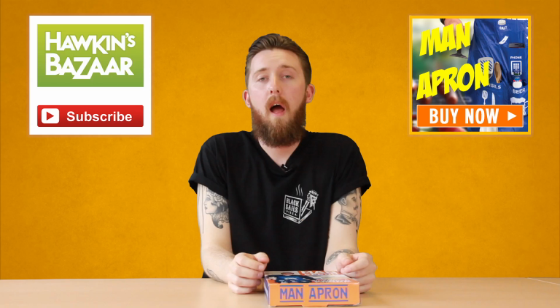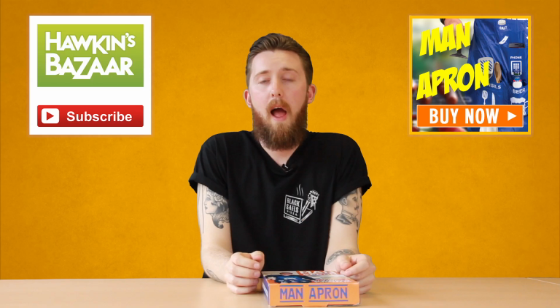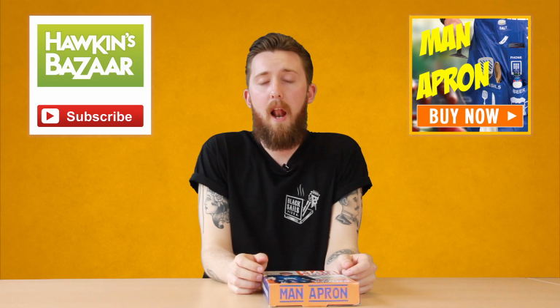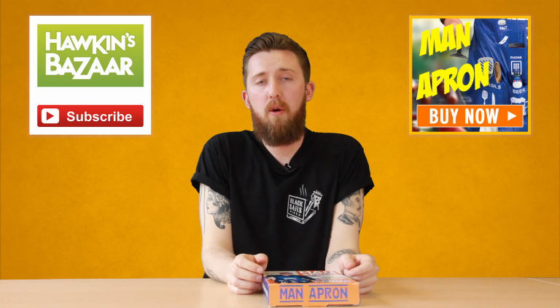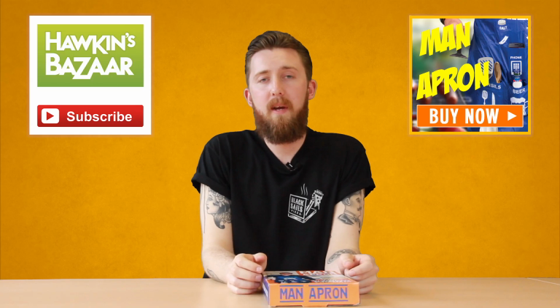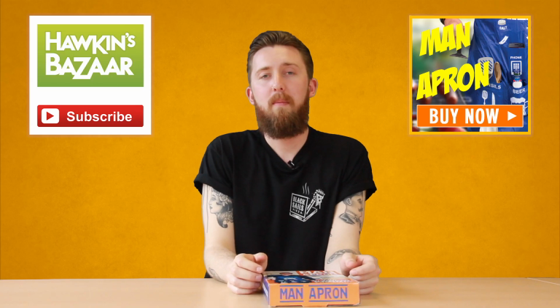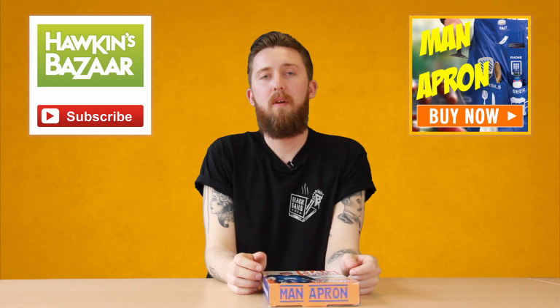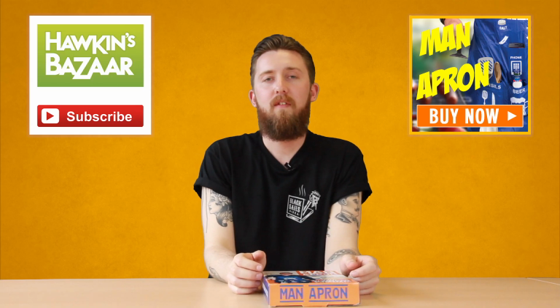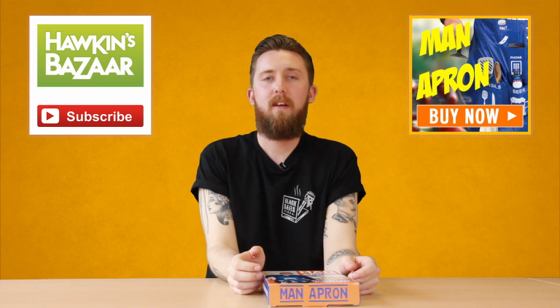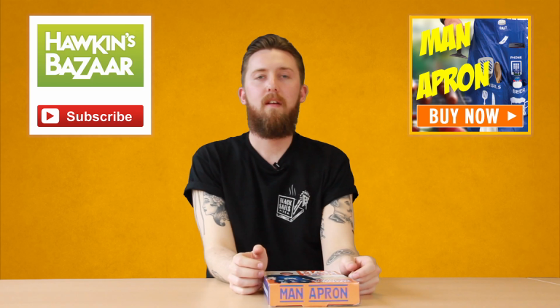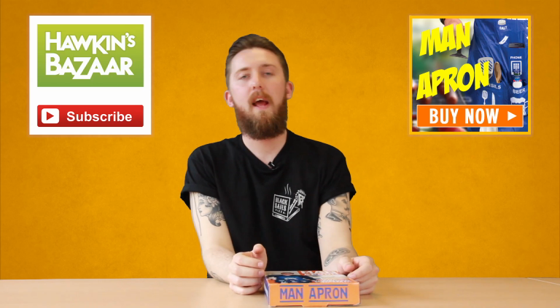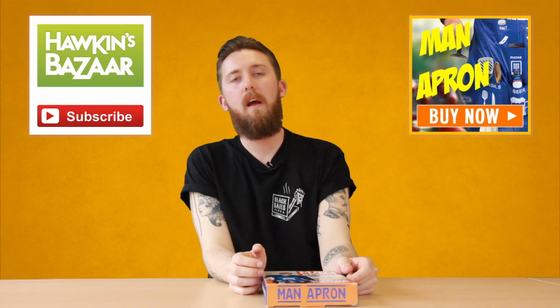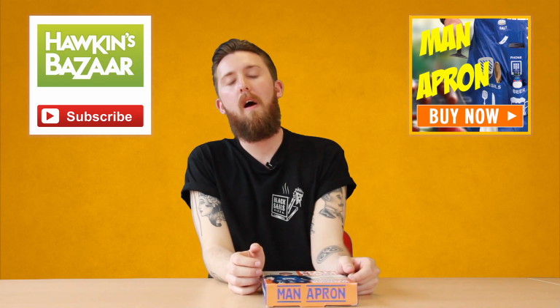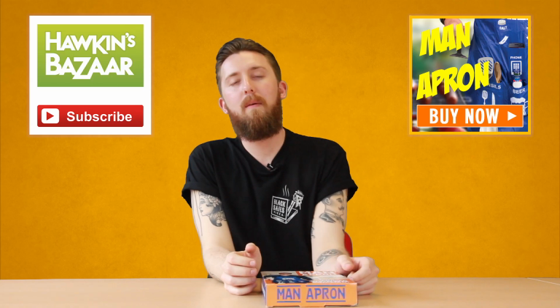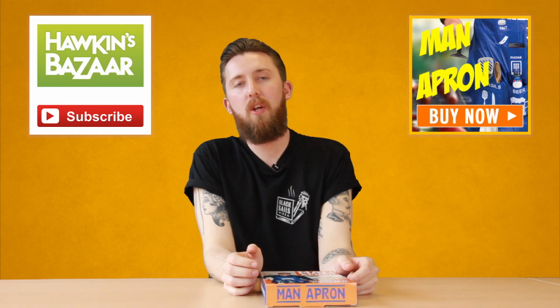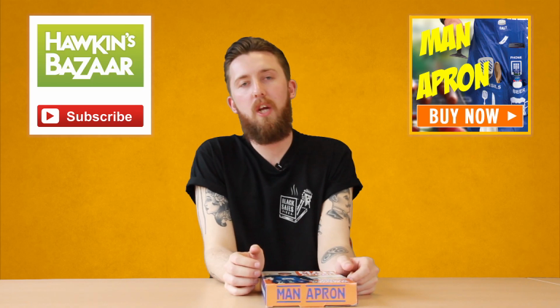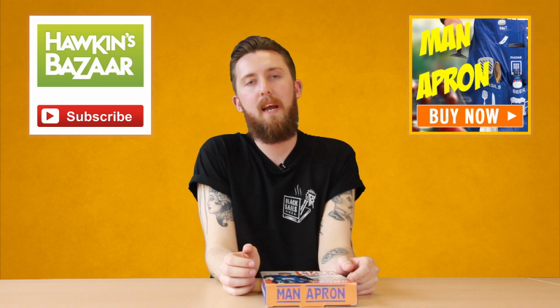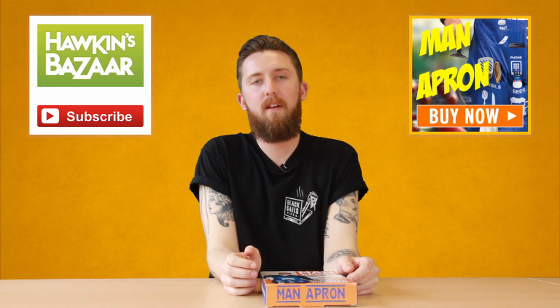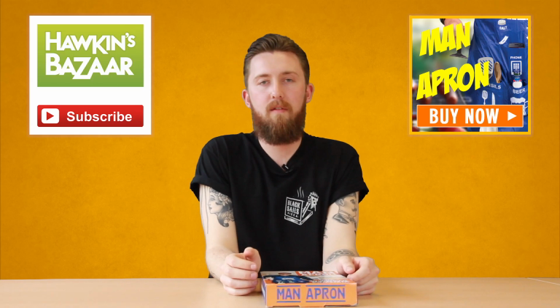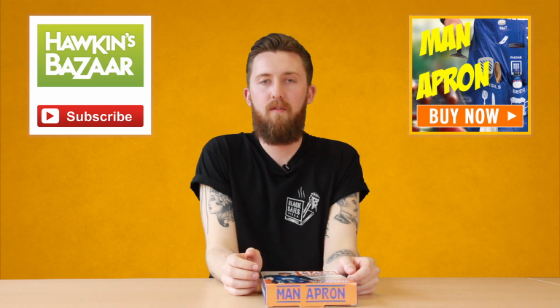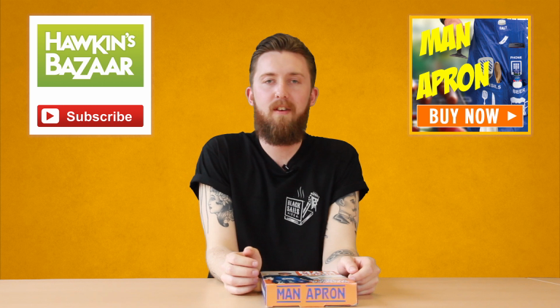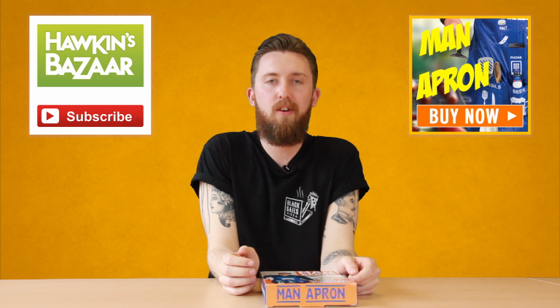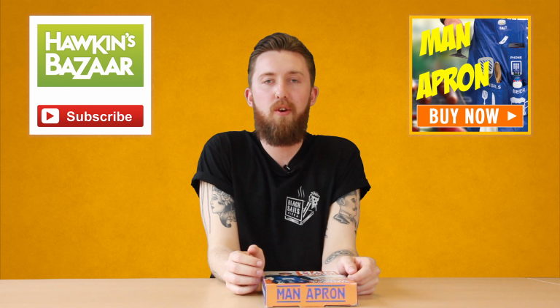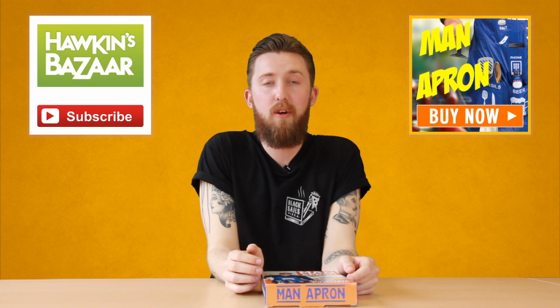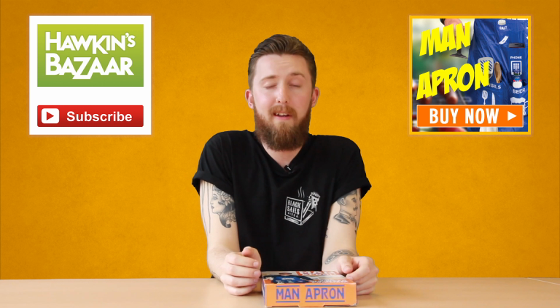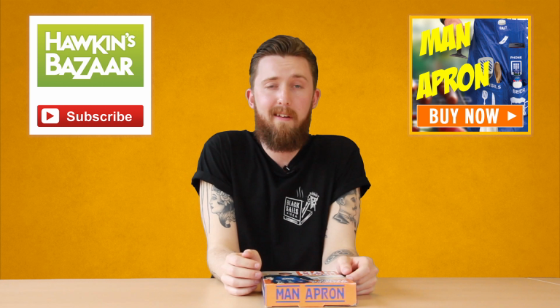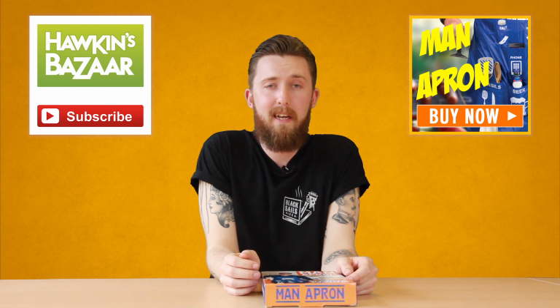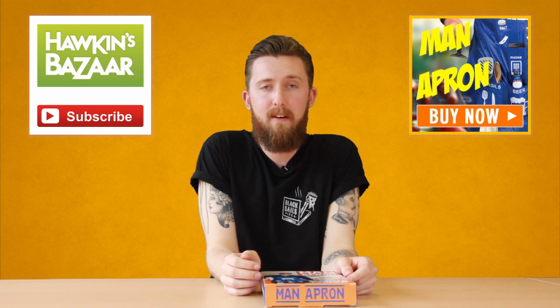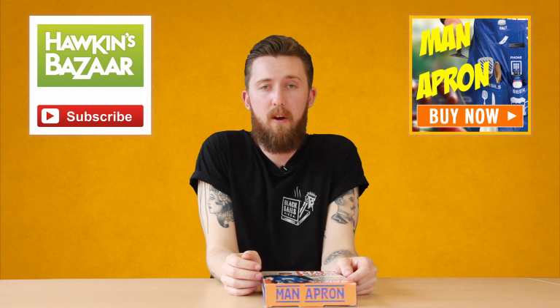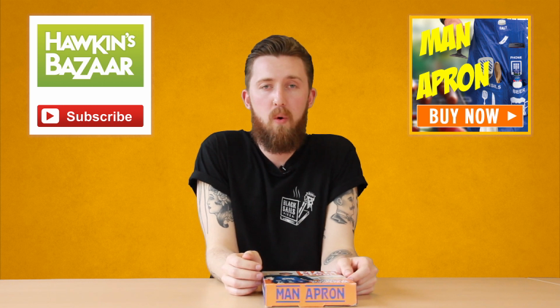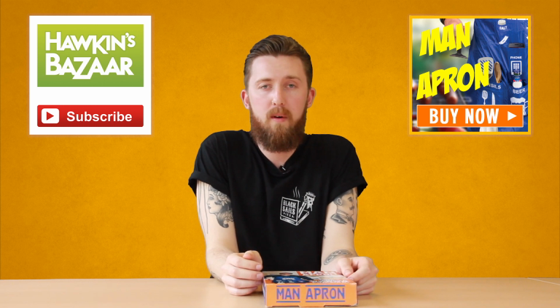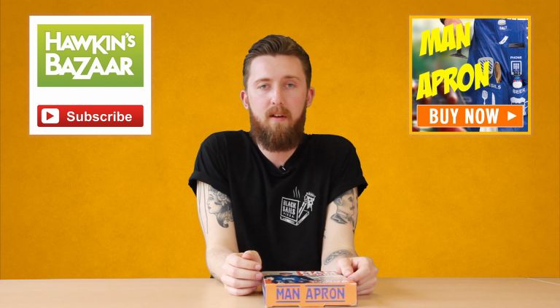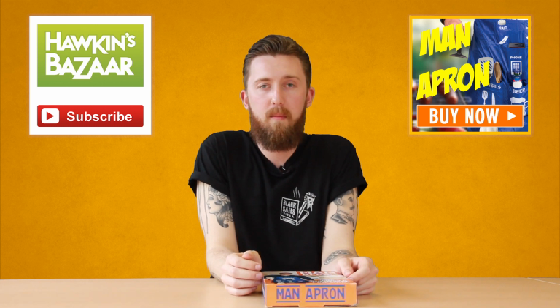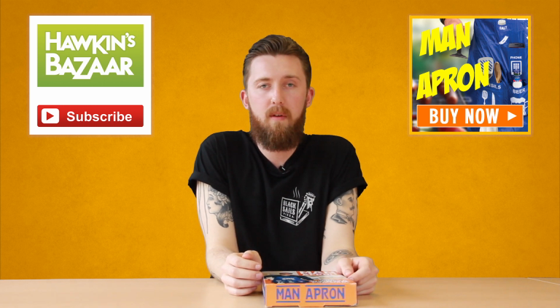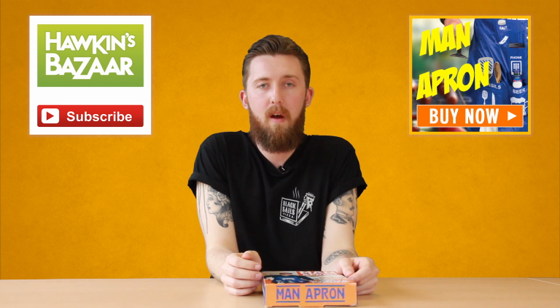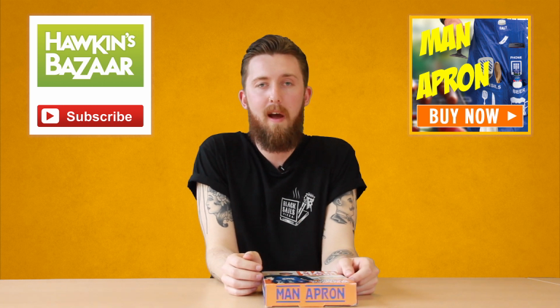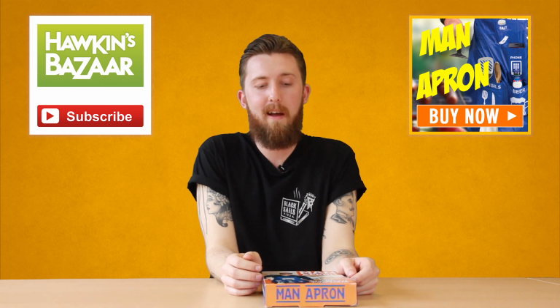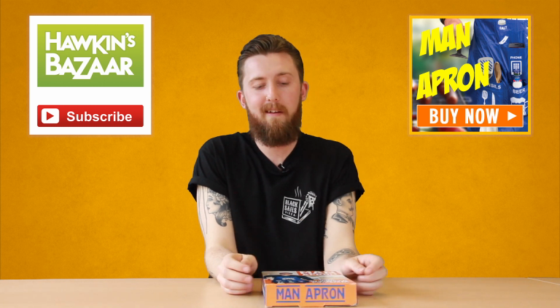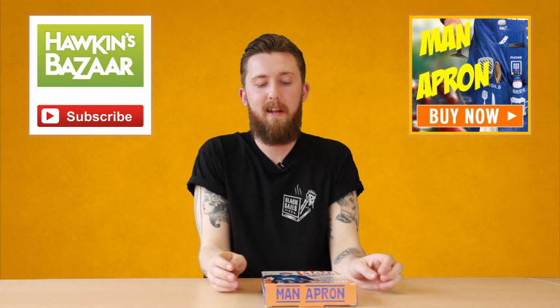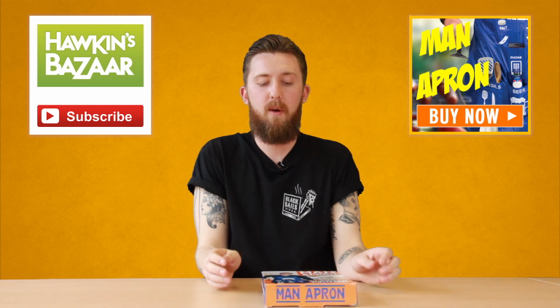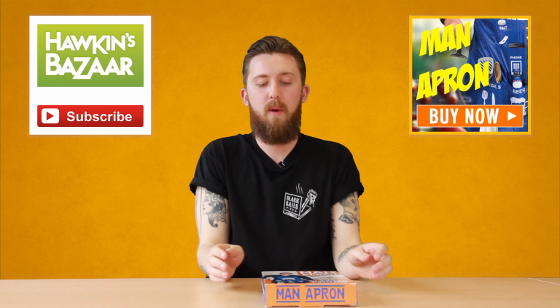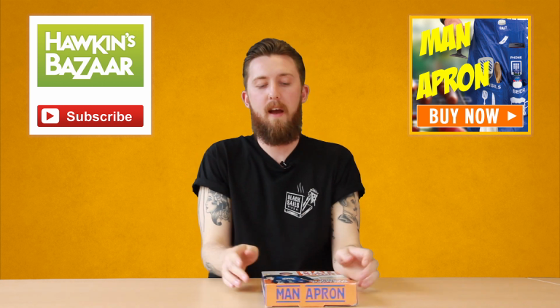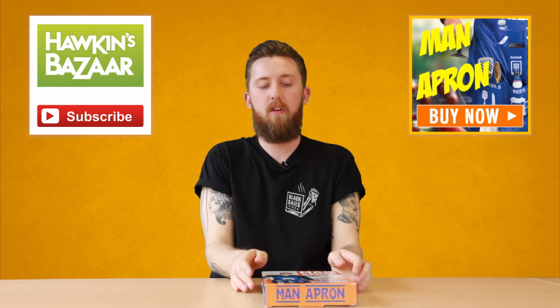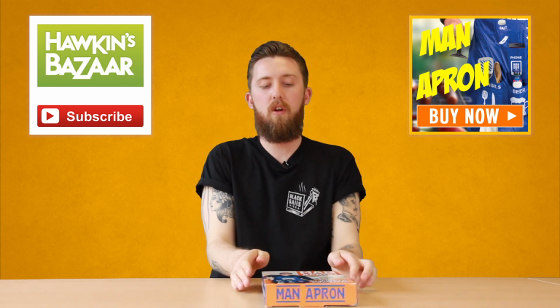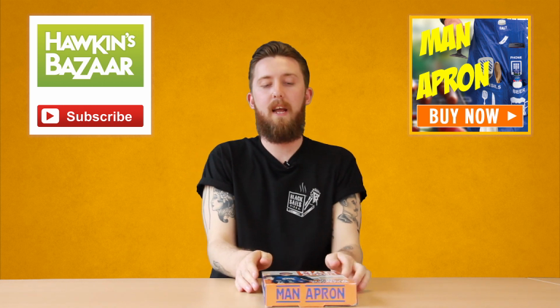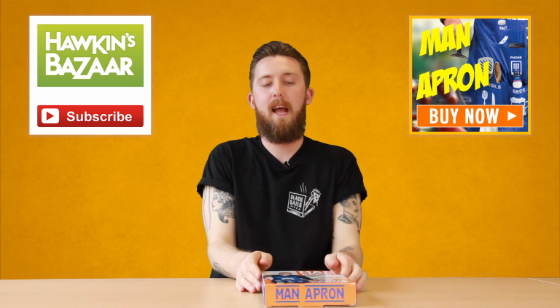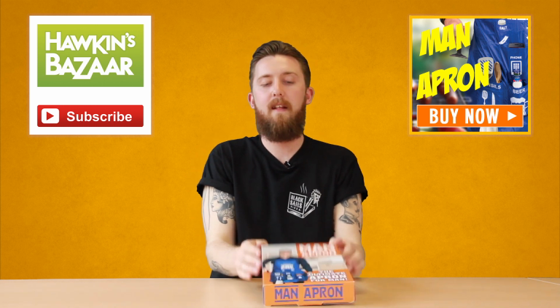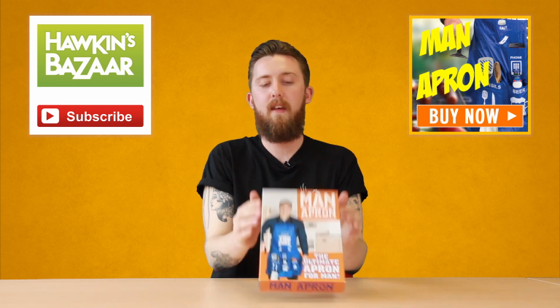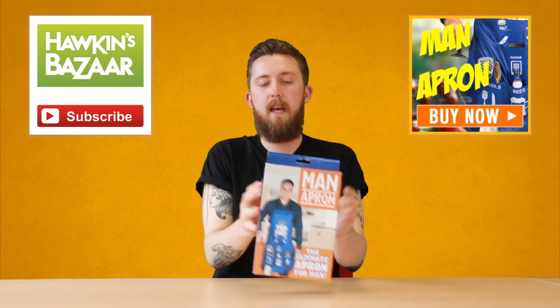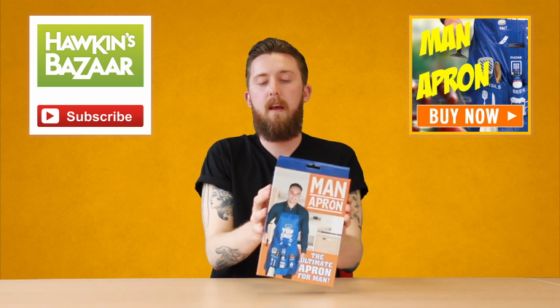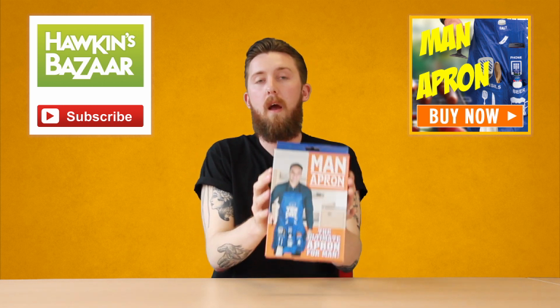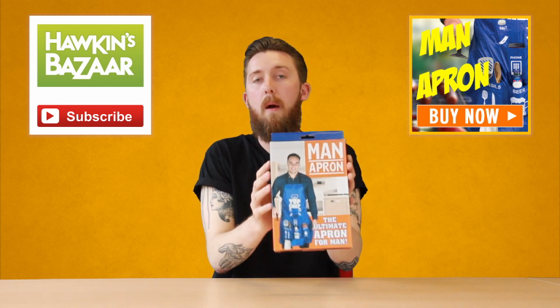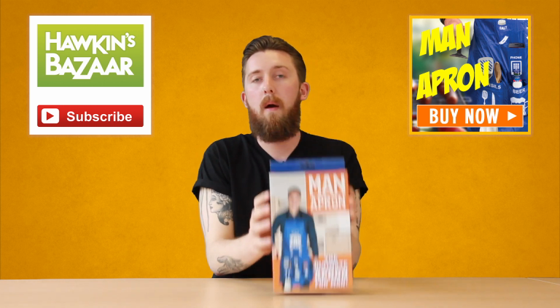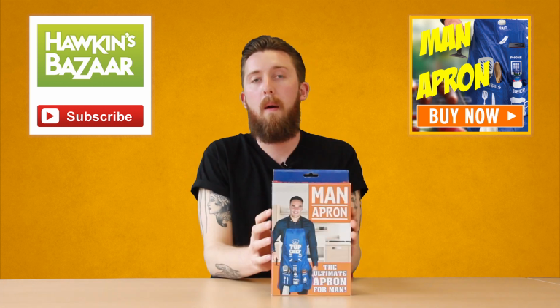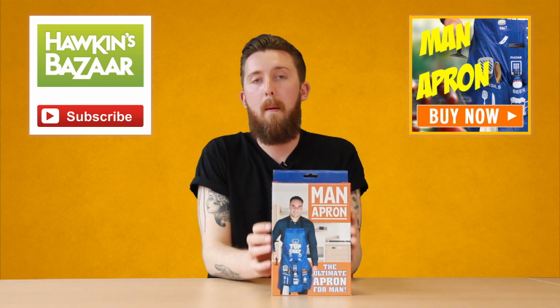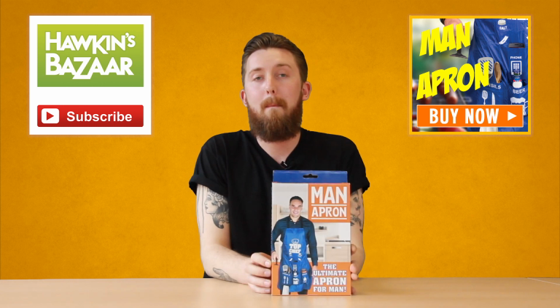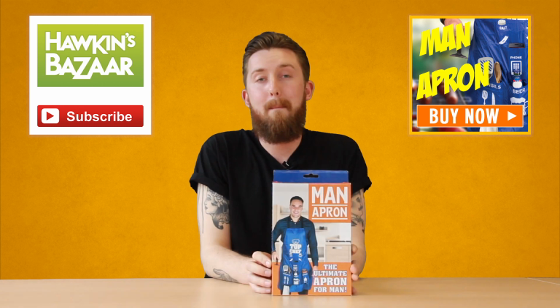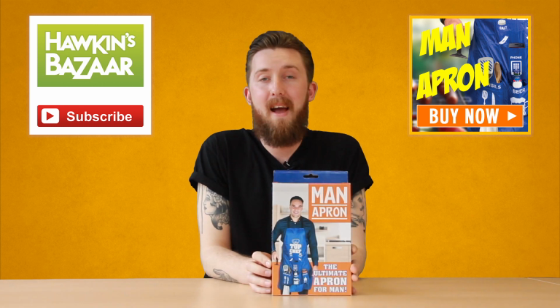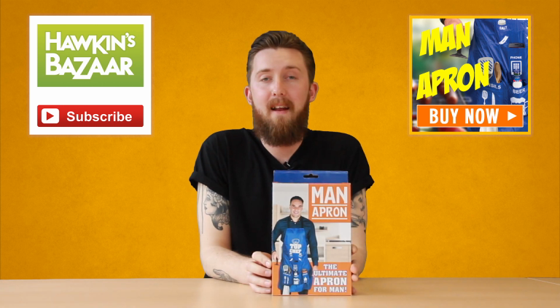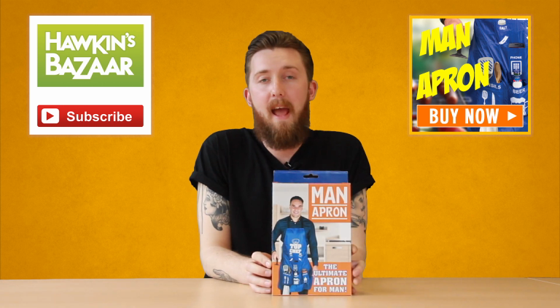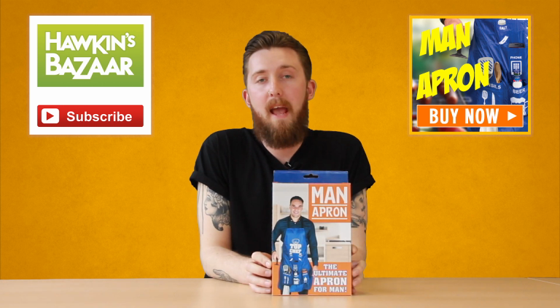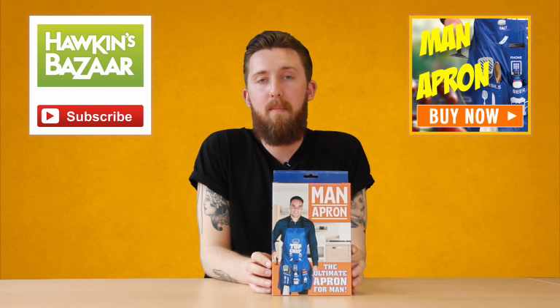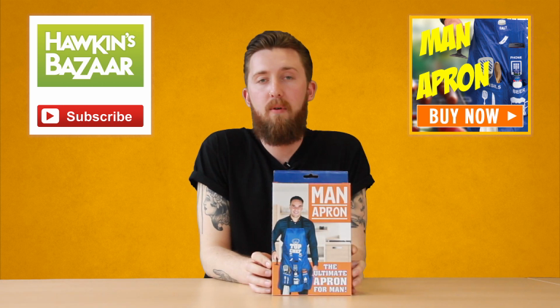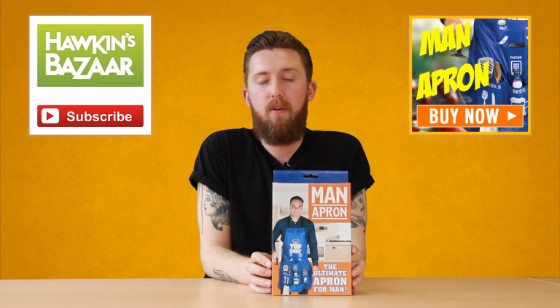Hello people of the internet, I'm Jack, resident toy tester here at Hawkins Bazaar, and today we're having a look at the man apron.